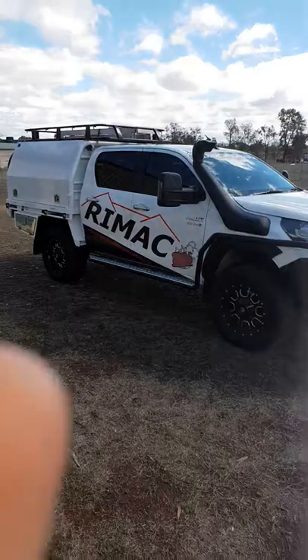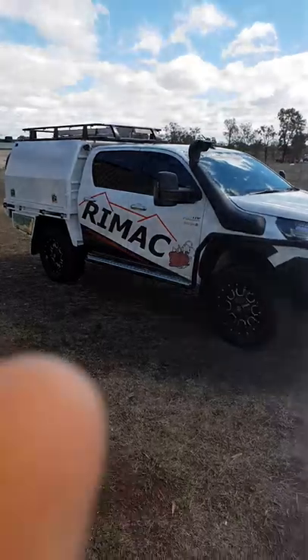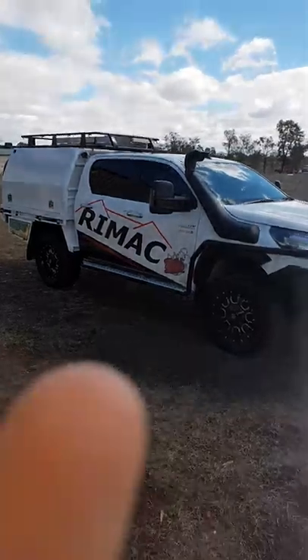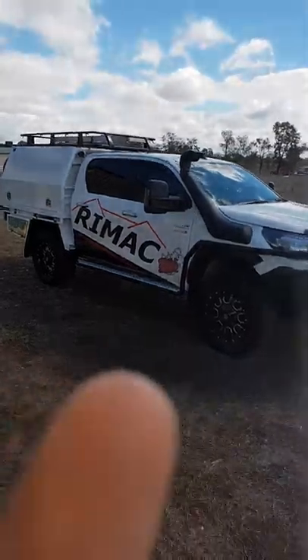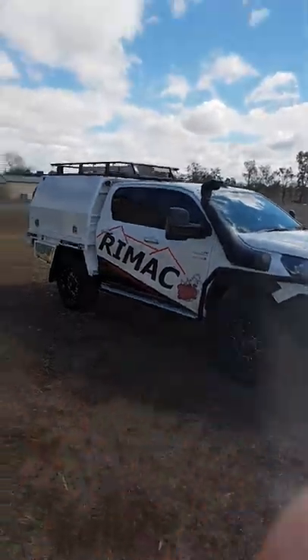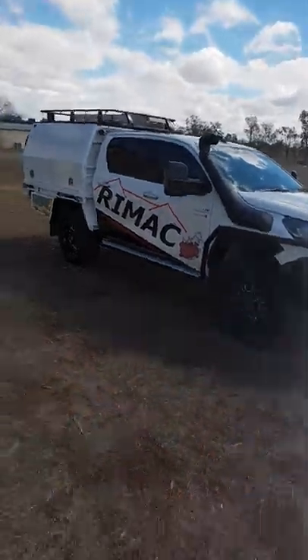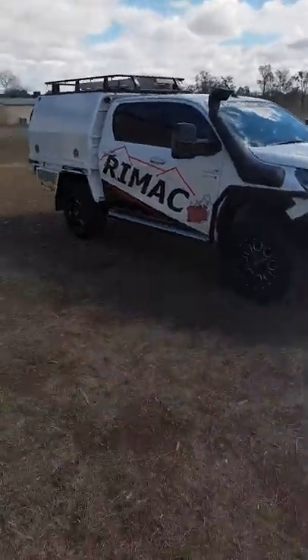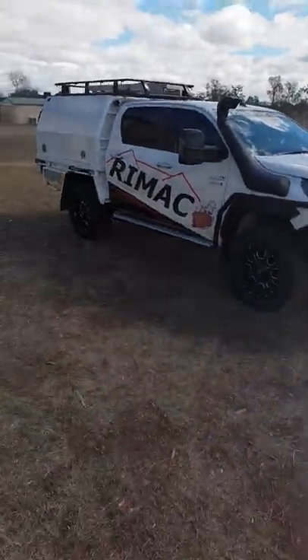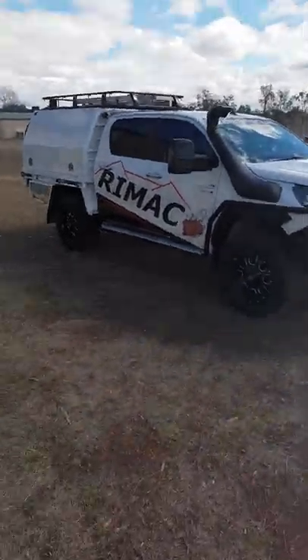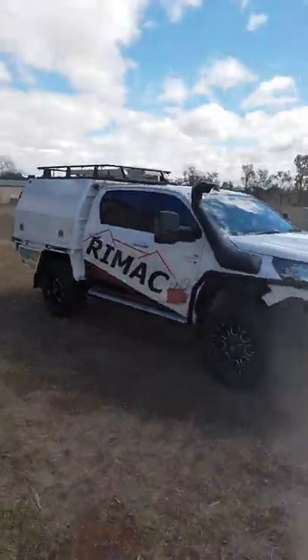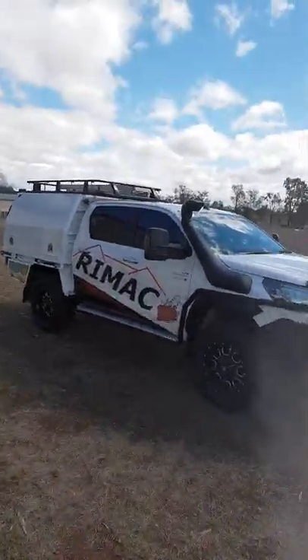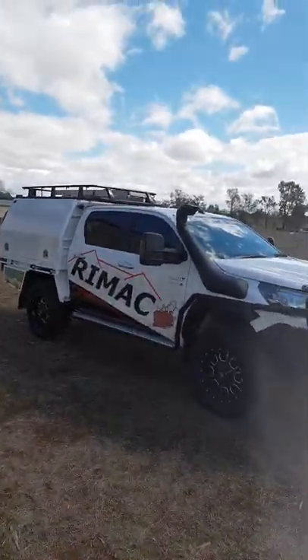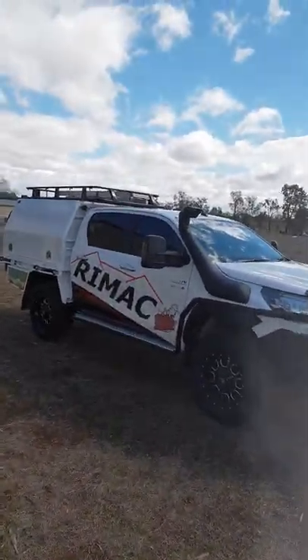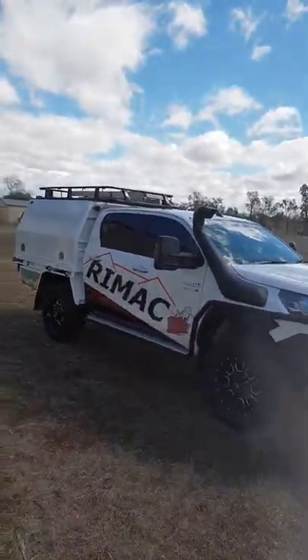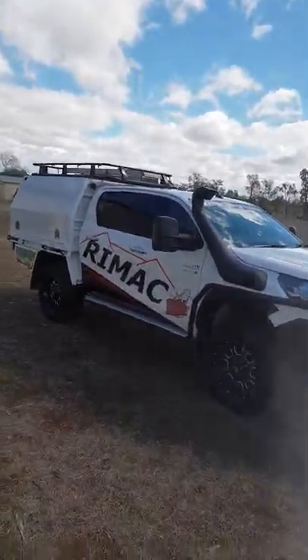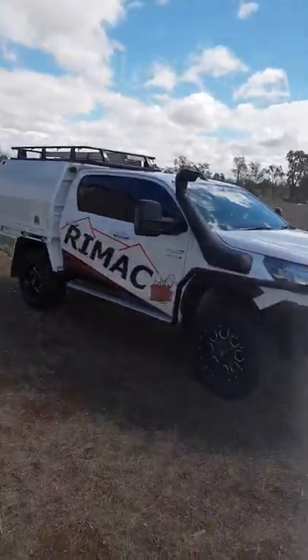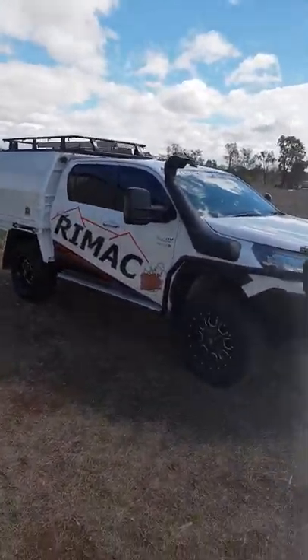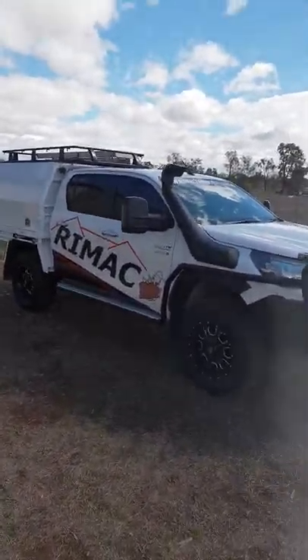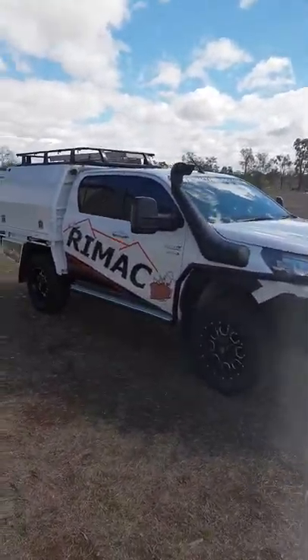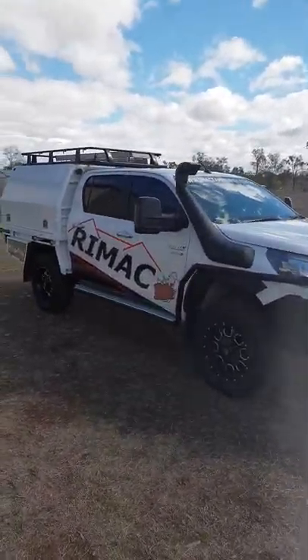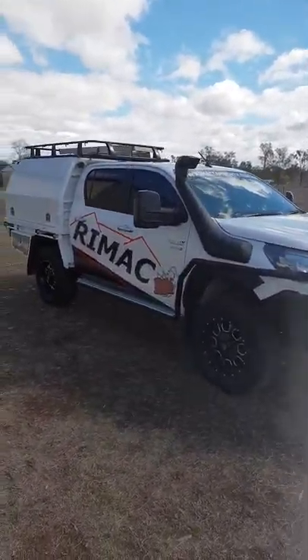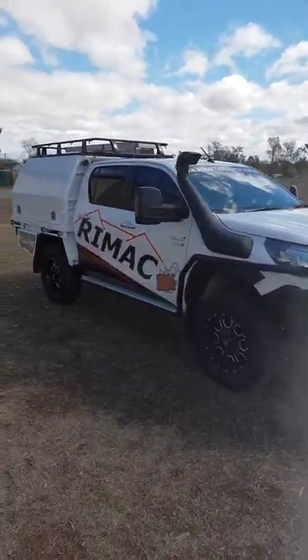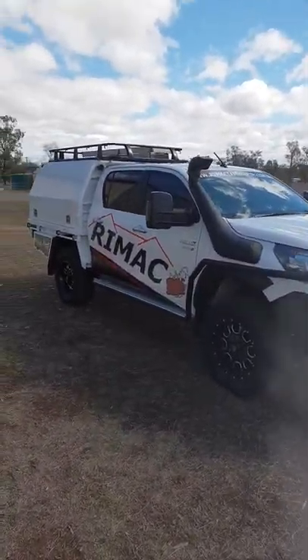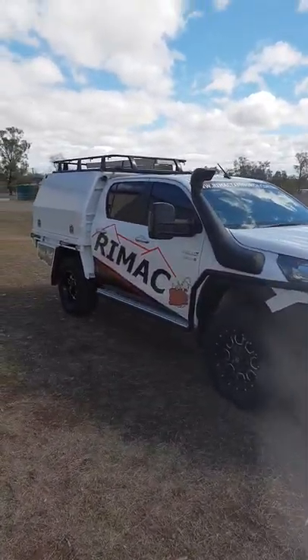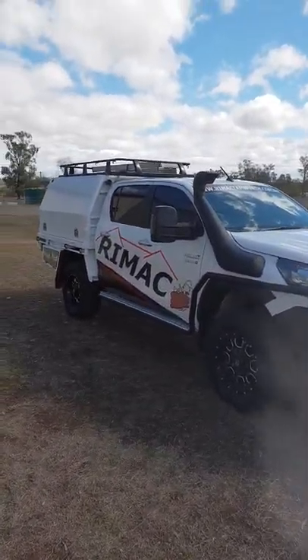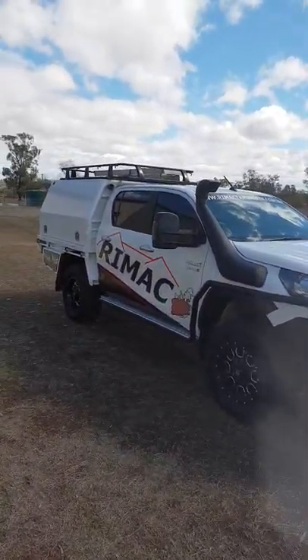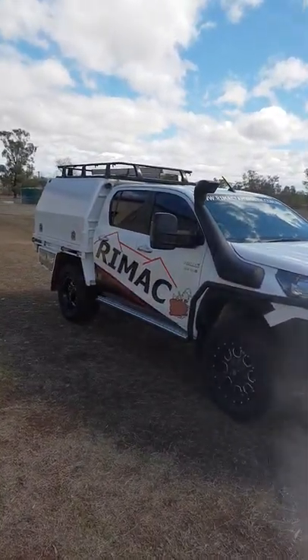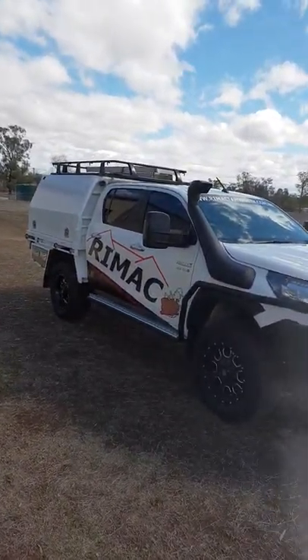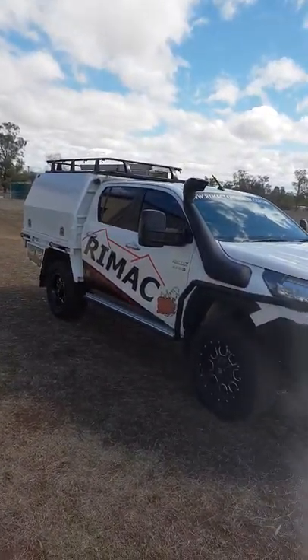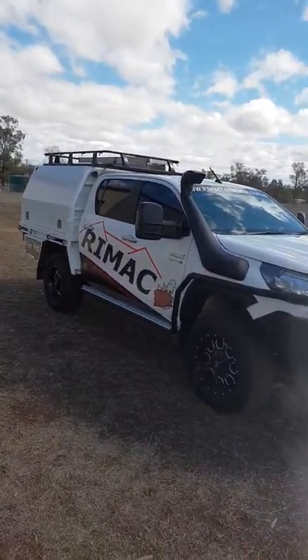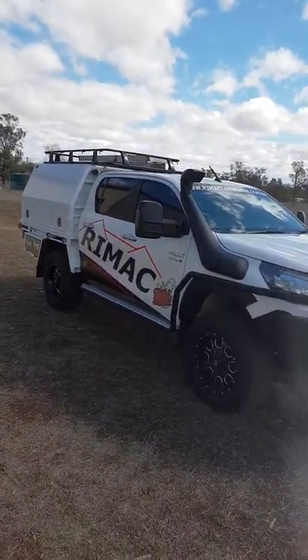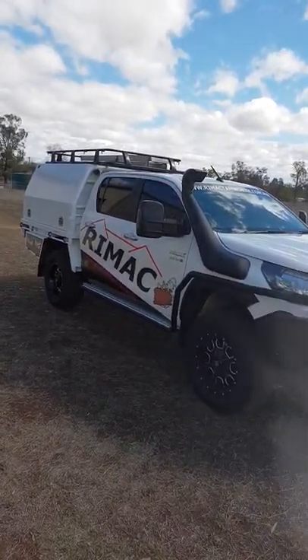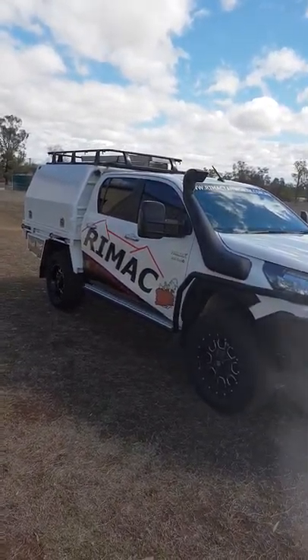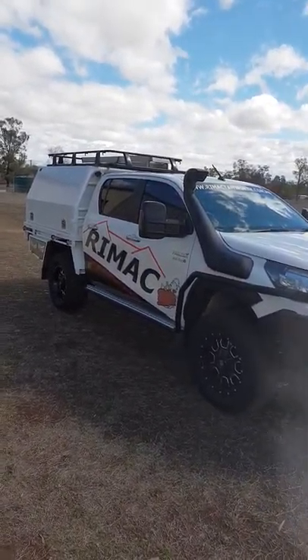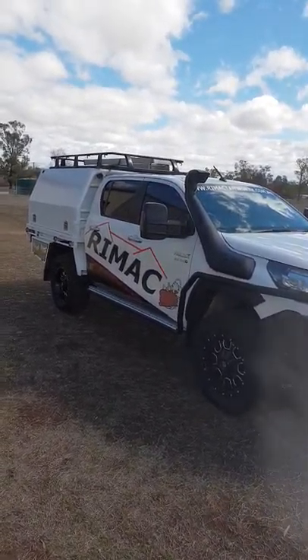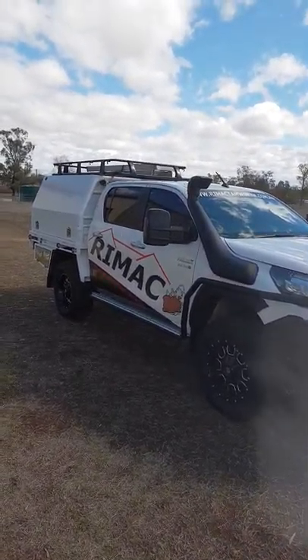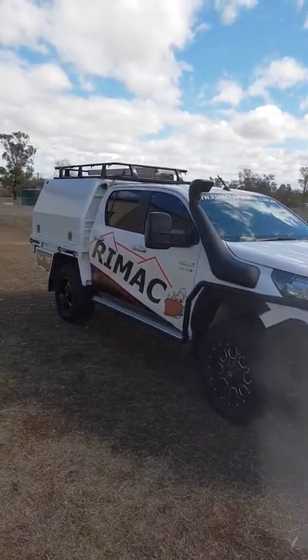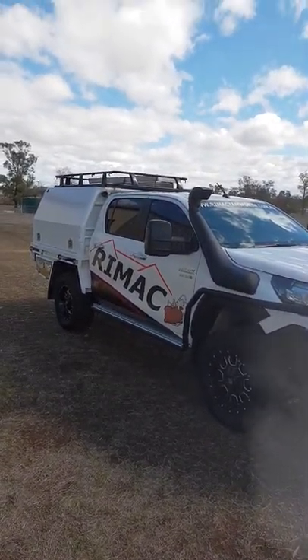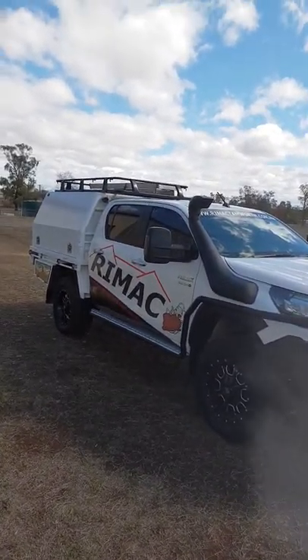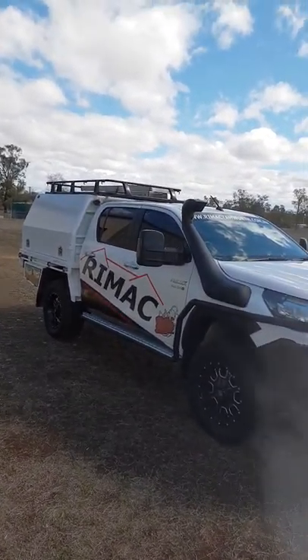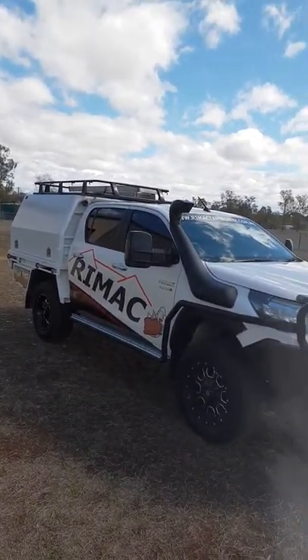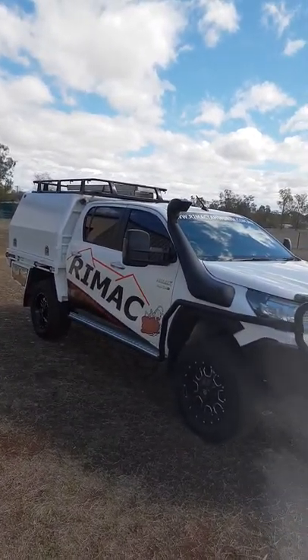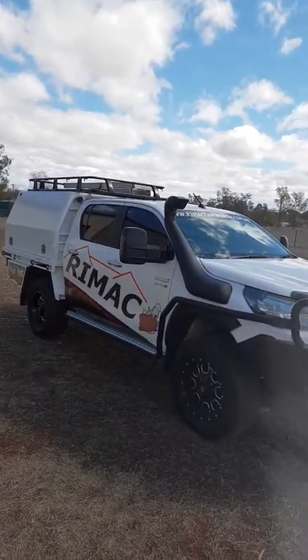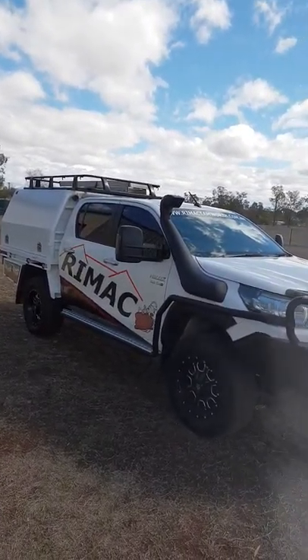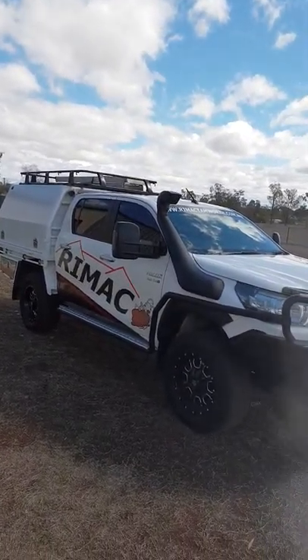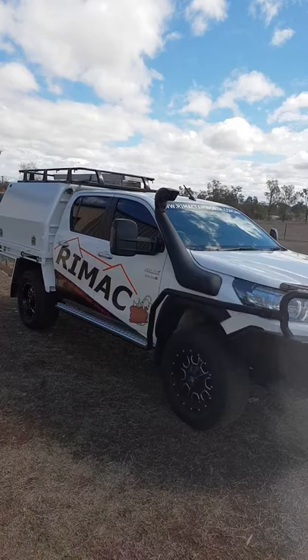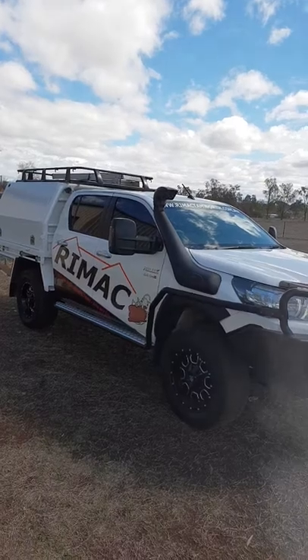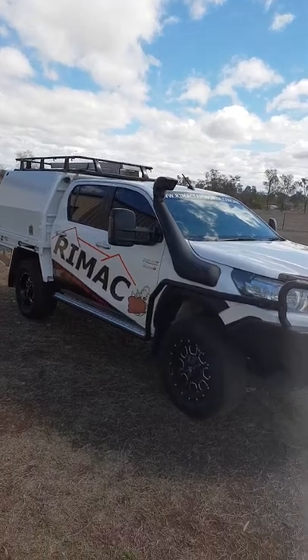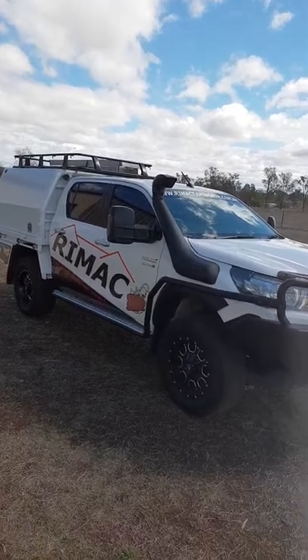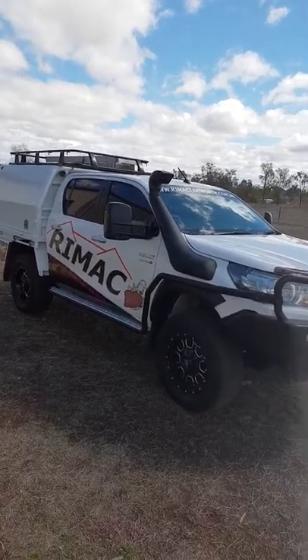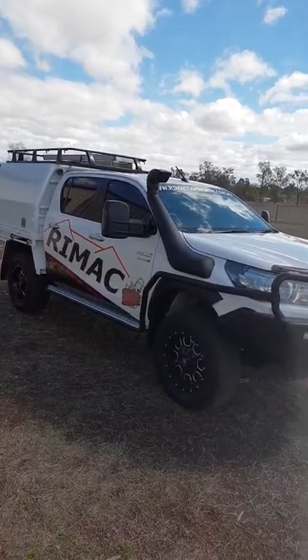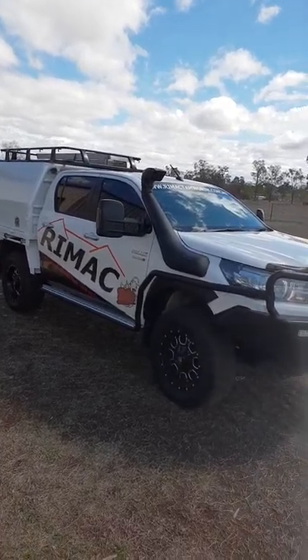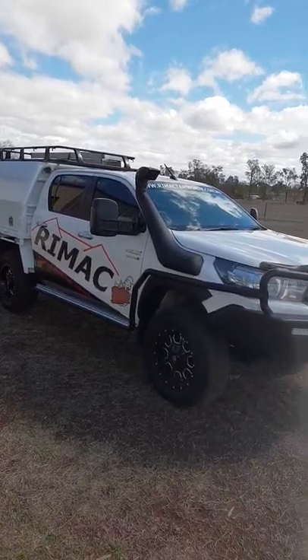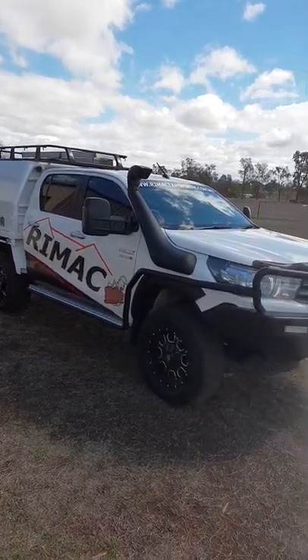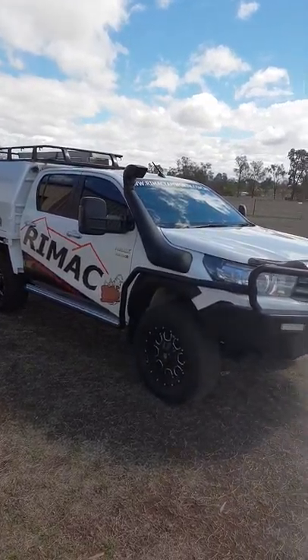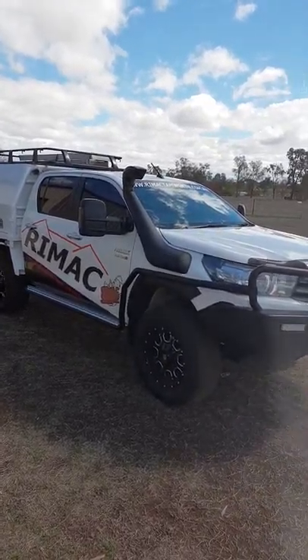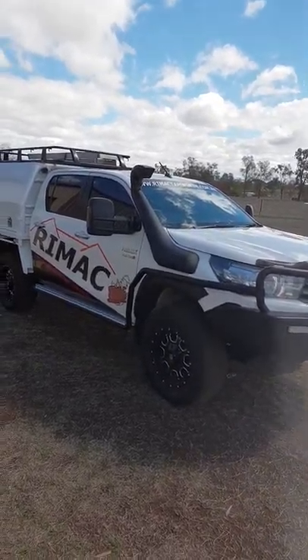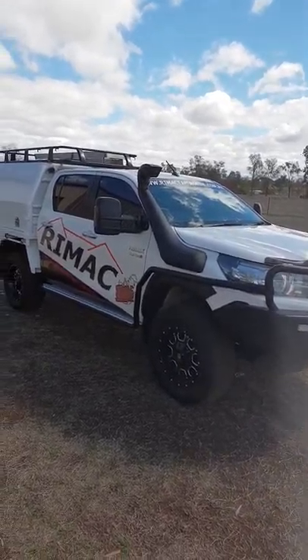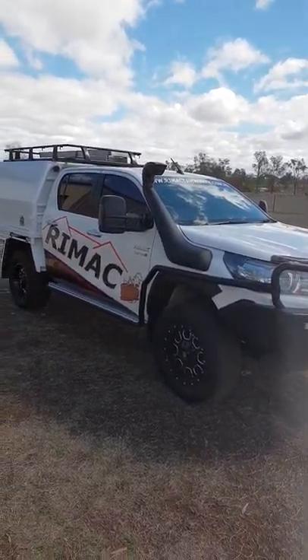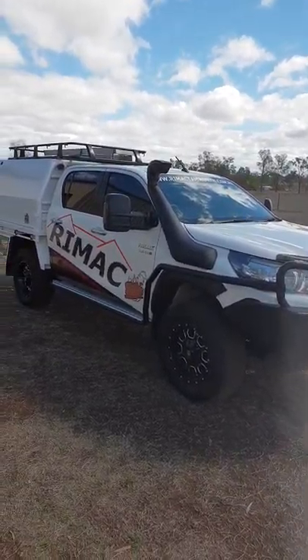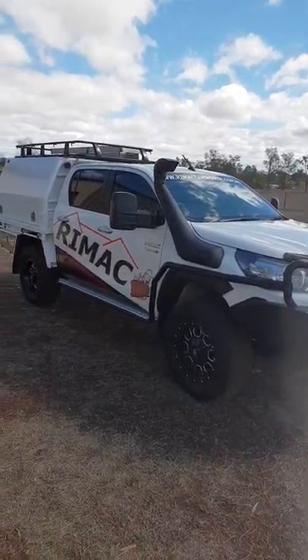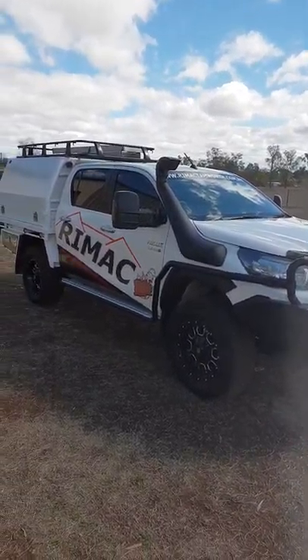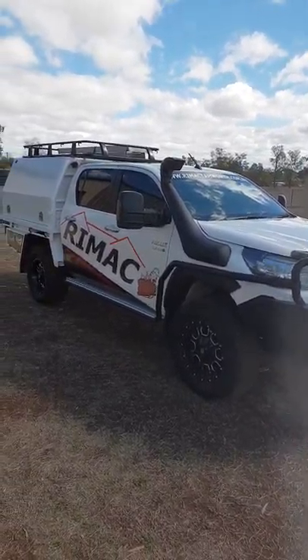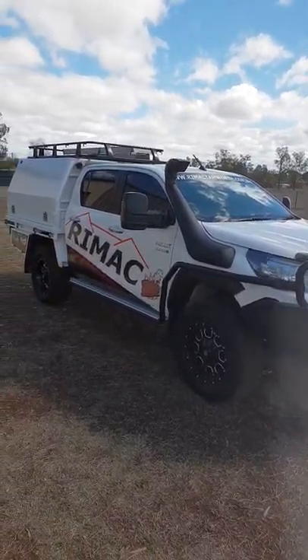Righto guys, Wednesday walkthrough number one. It's pretty windy here today, so hopefully you'll be able to hear me alright, but we'll give it a go.